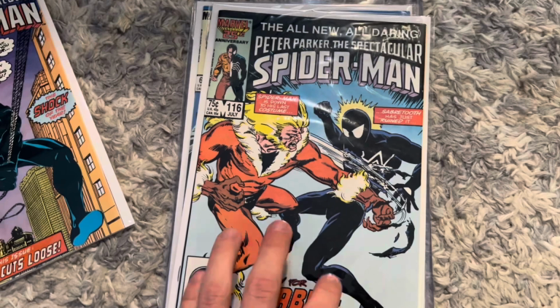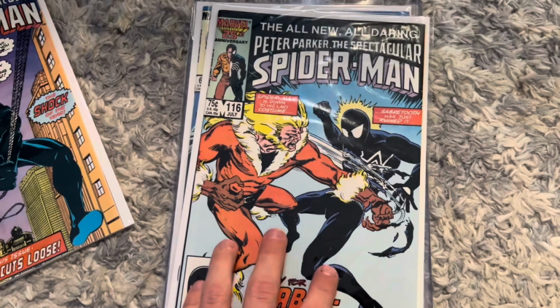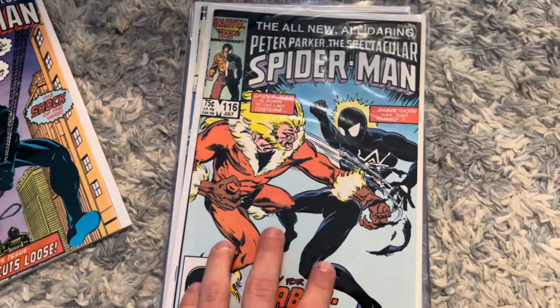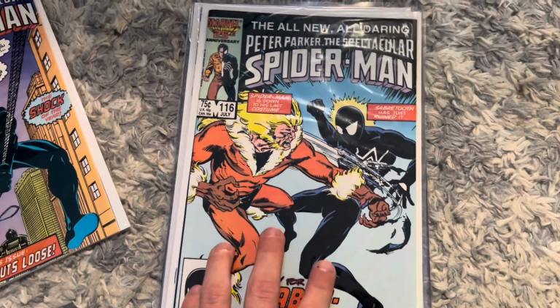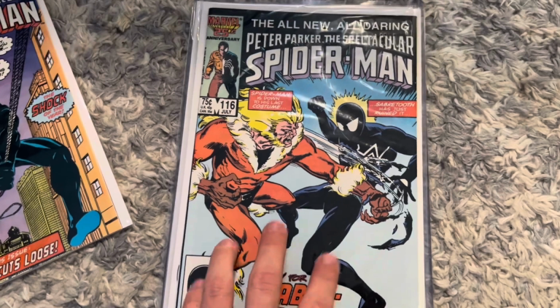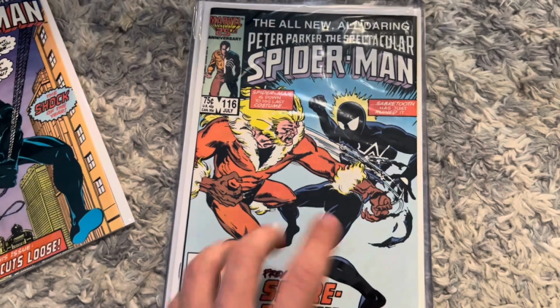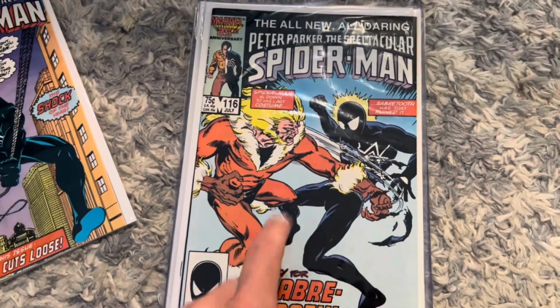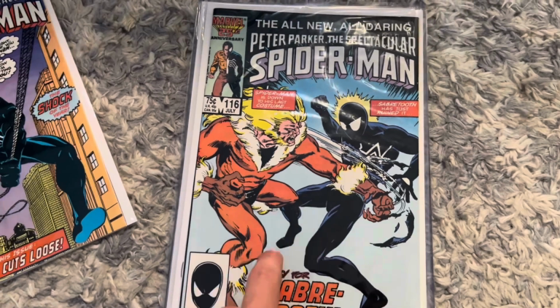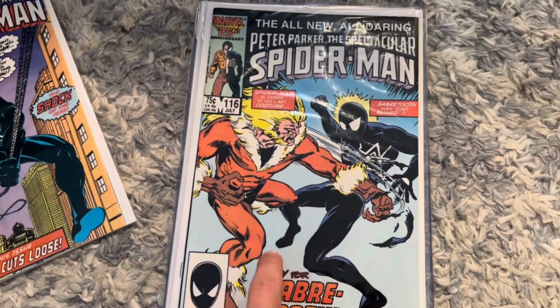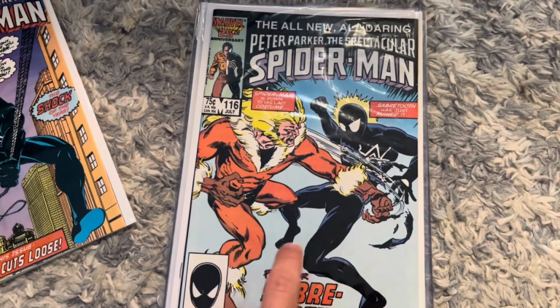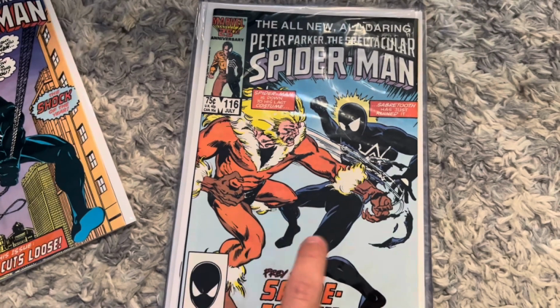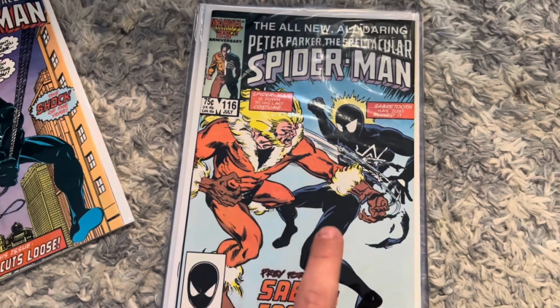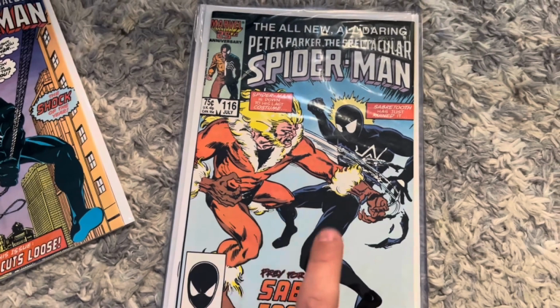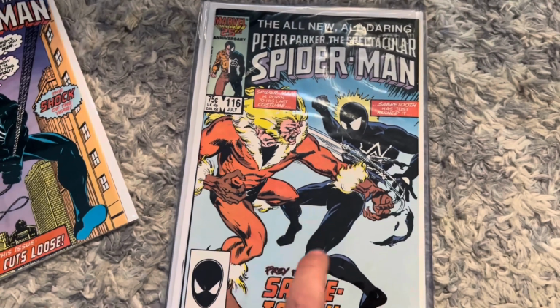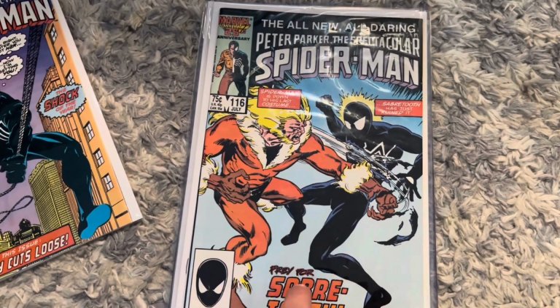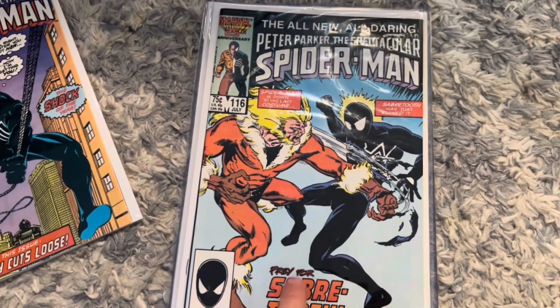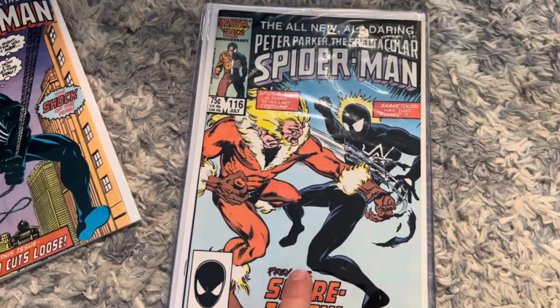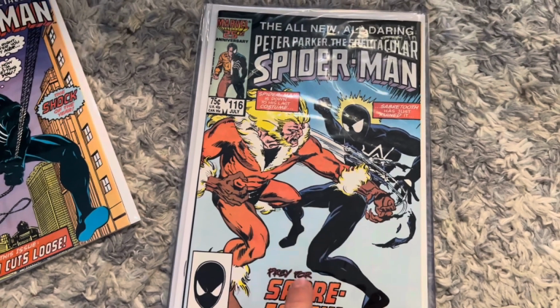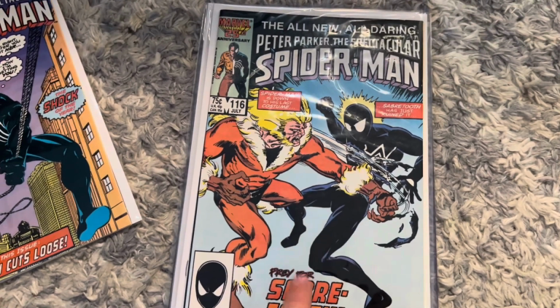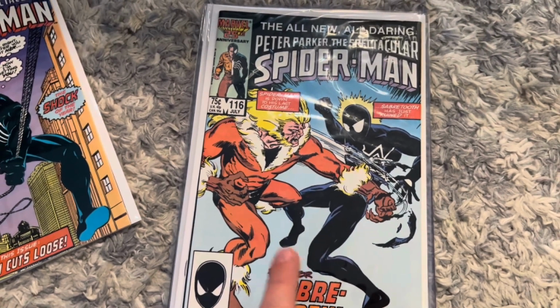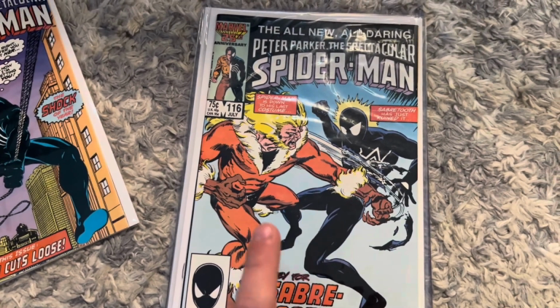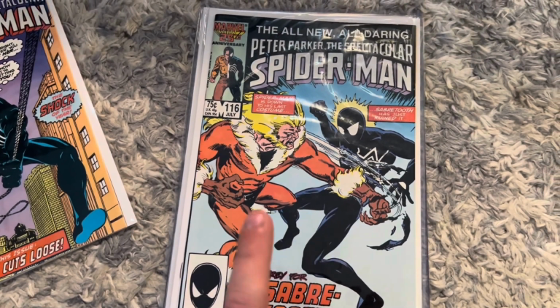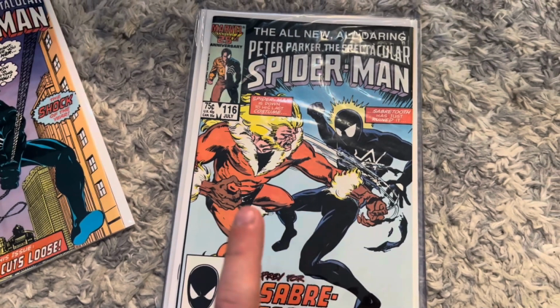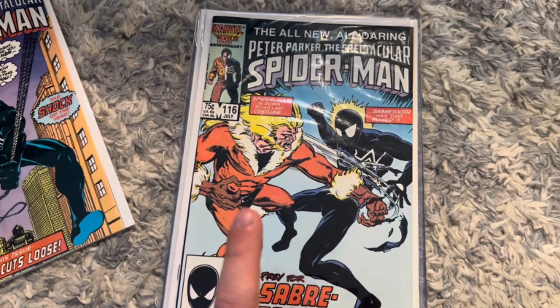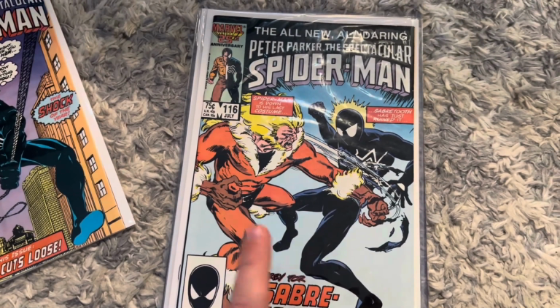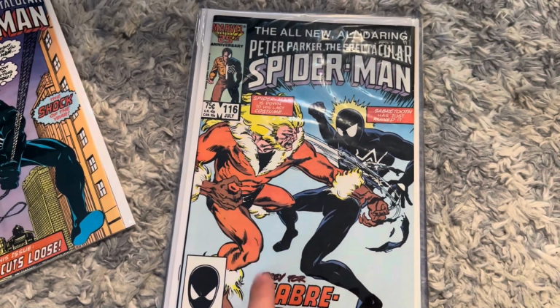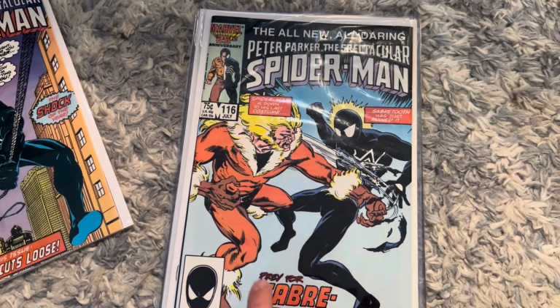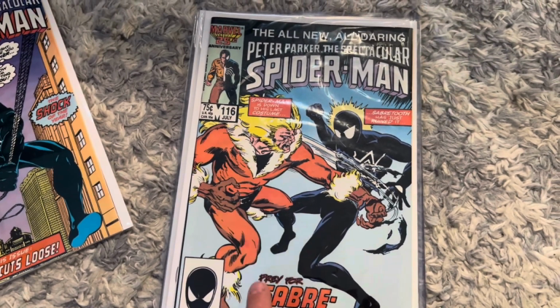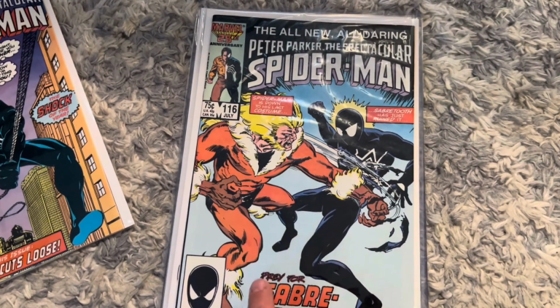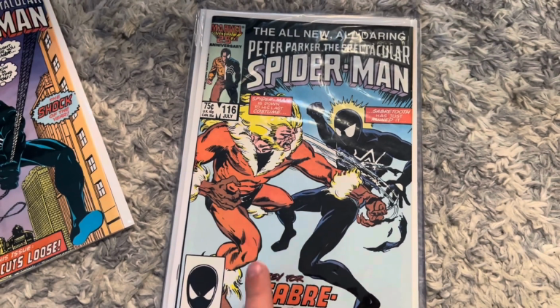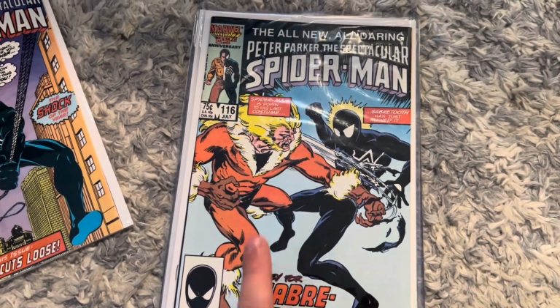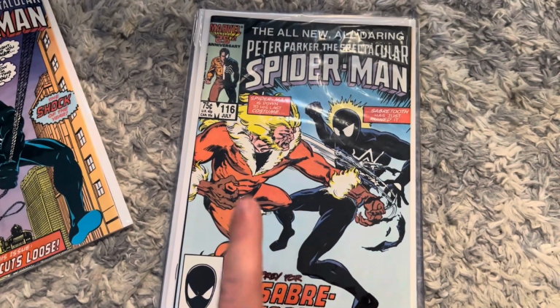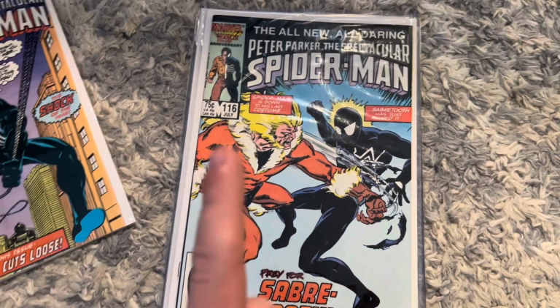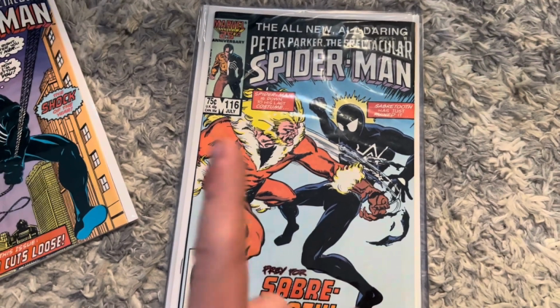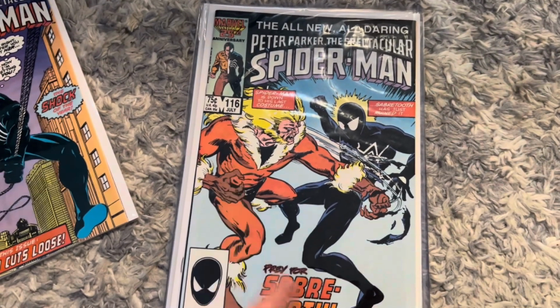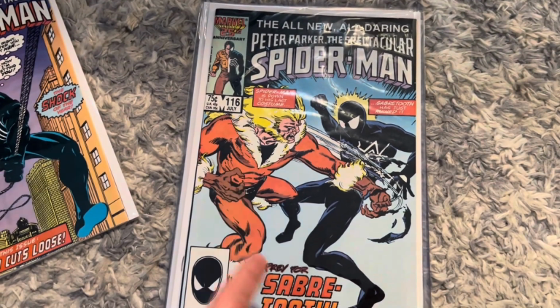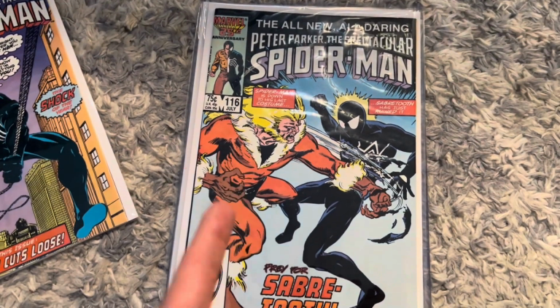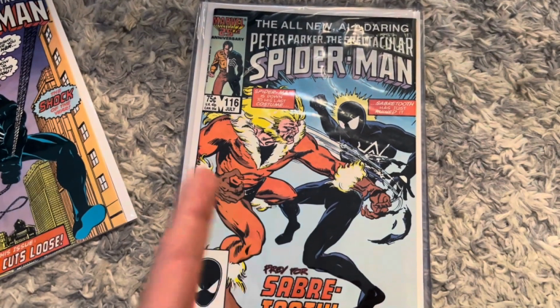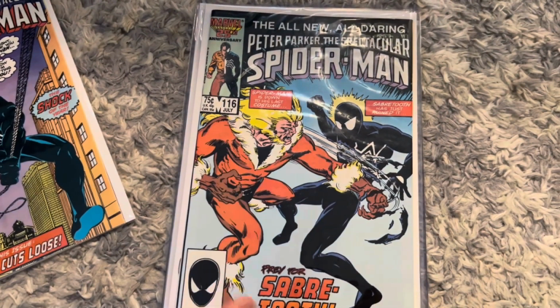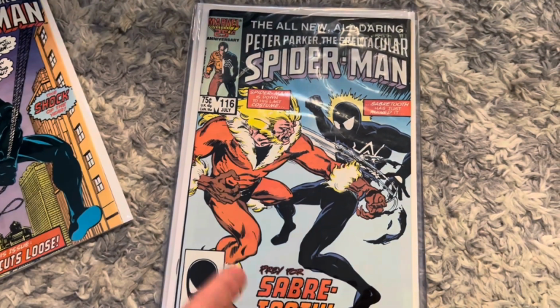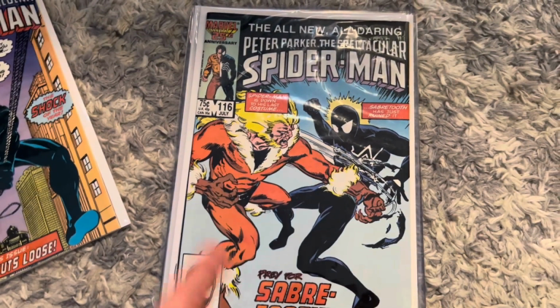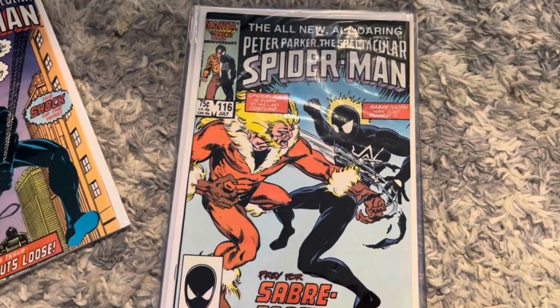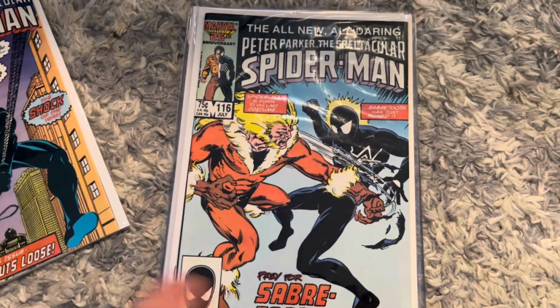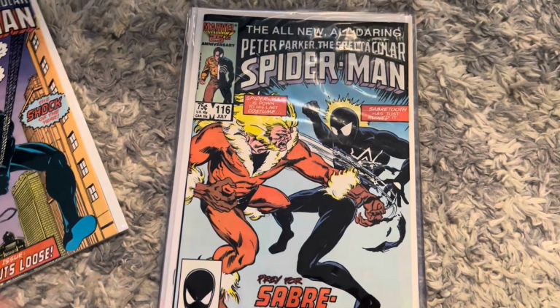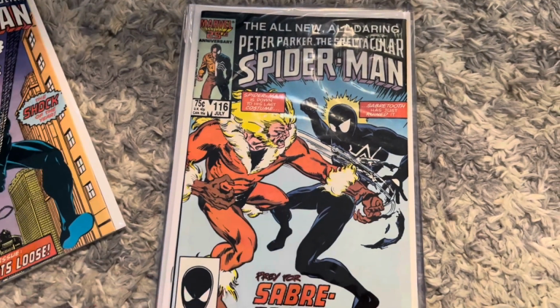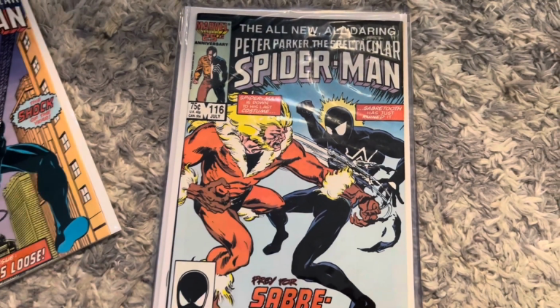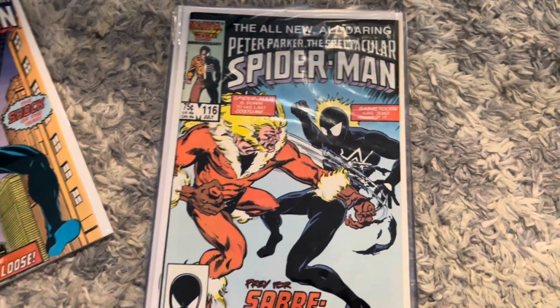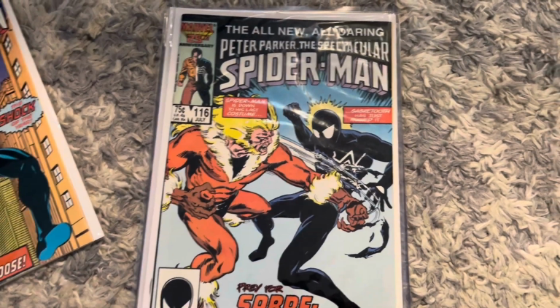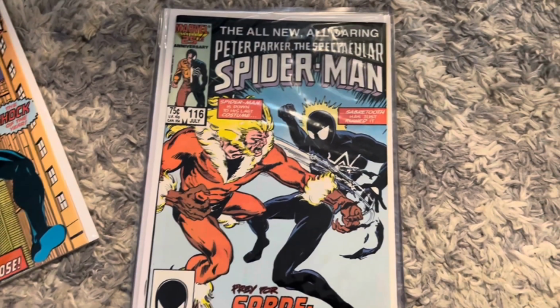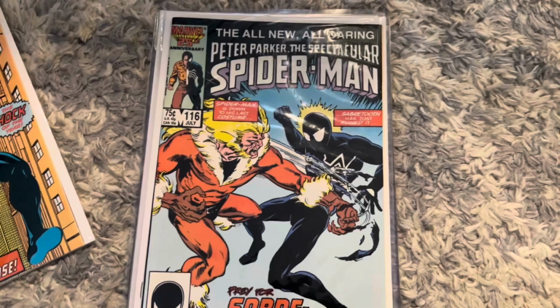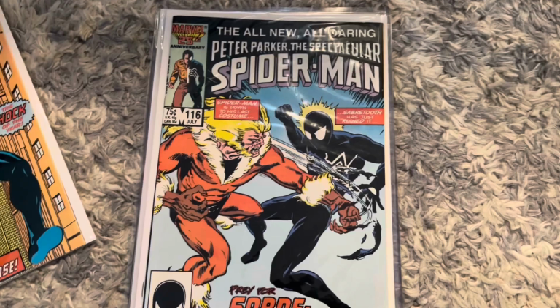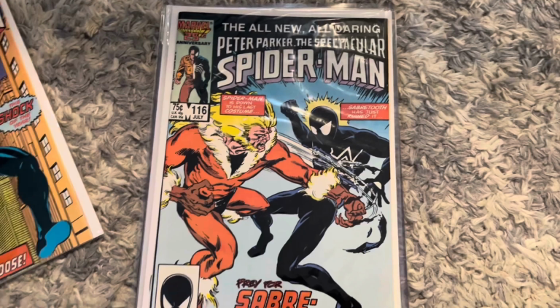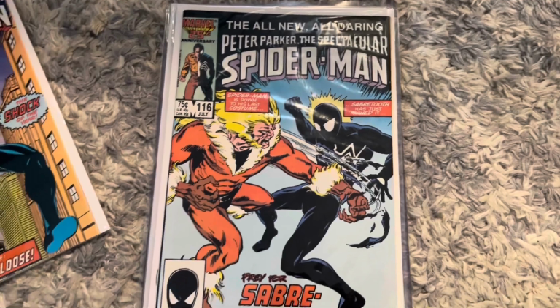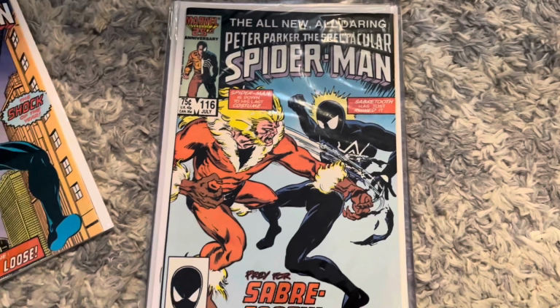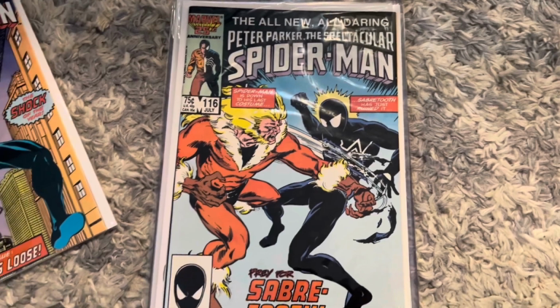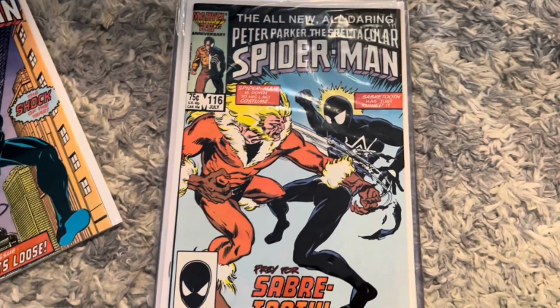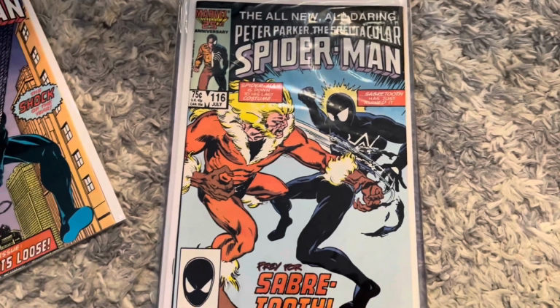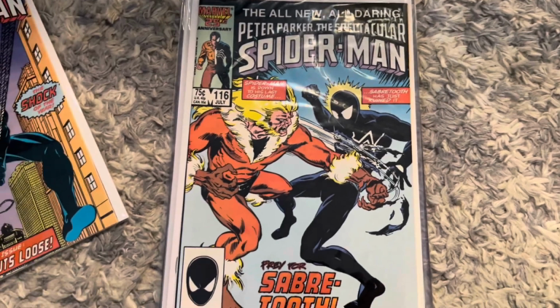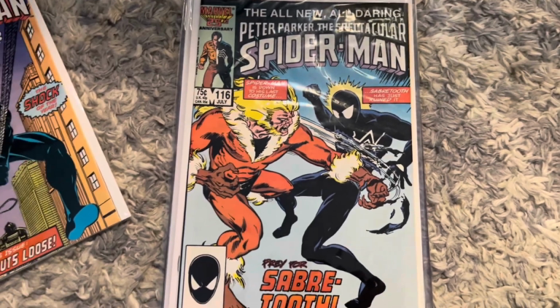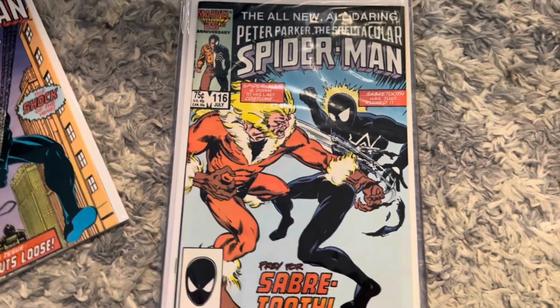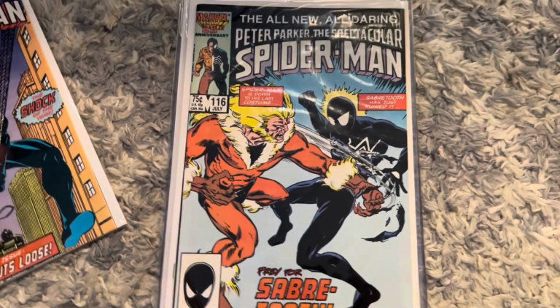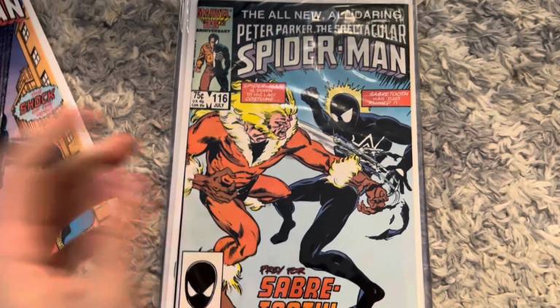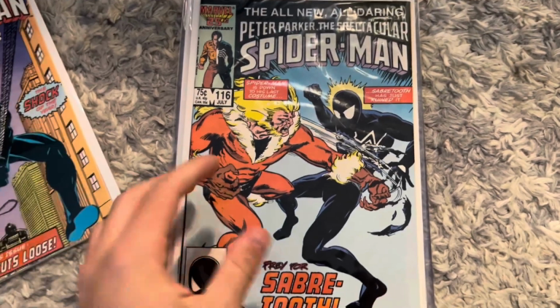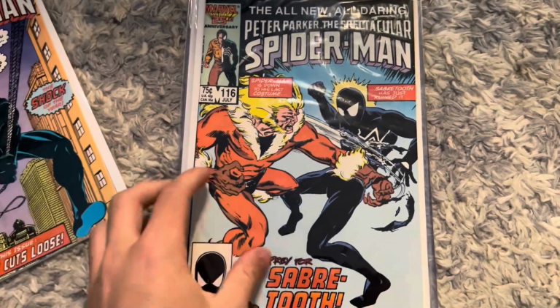Then we have Peter Parker's Spectacular #116 — that is the first appearance of The Foreigner. Really, really nice and really beautiful book.